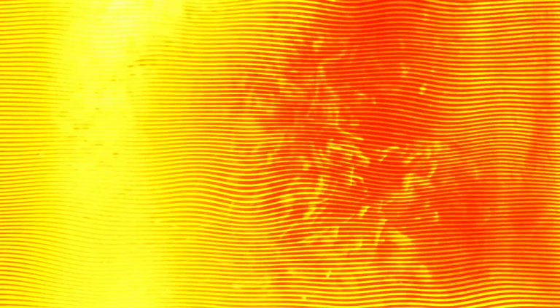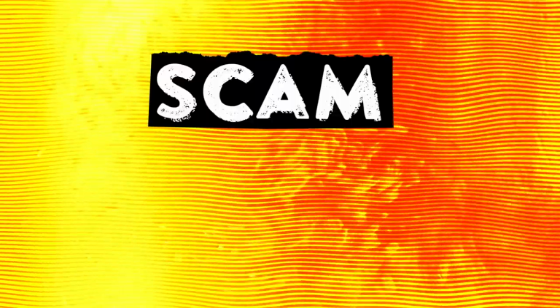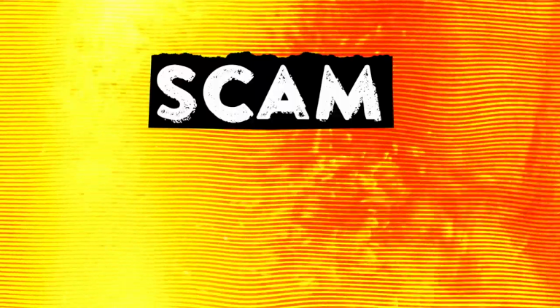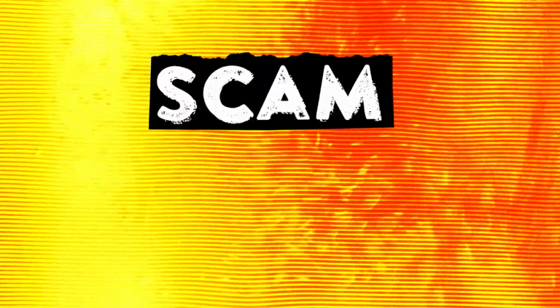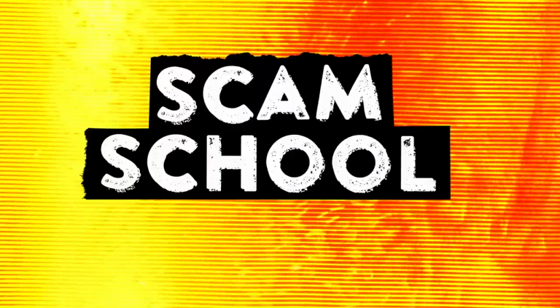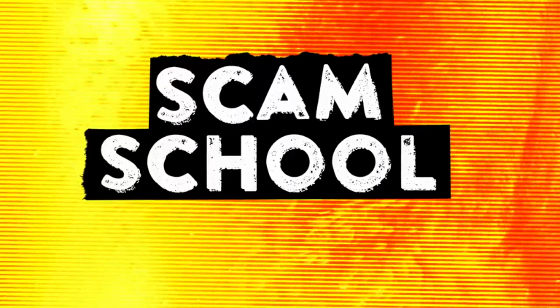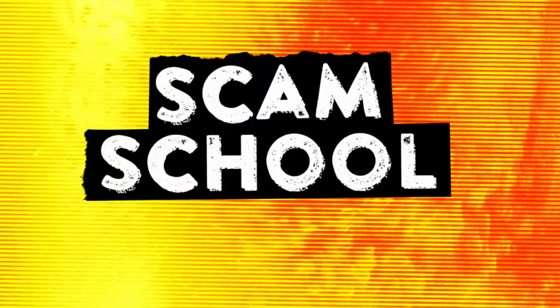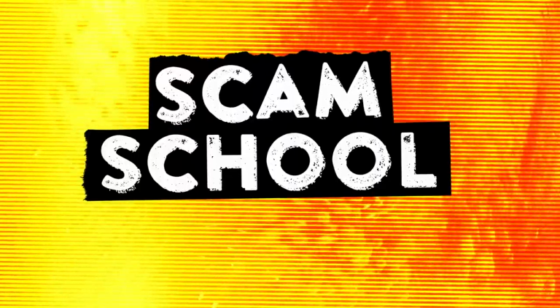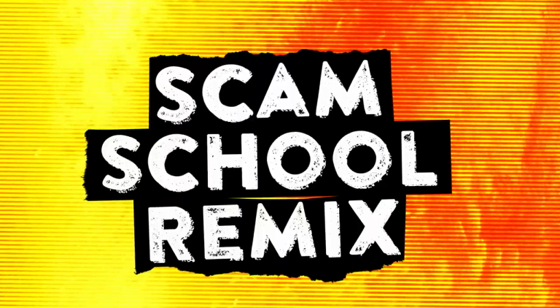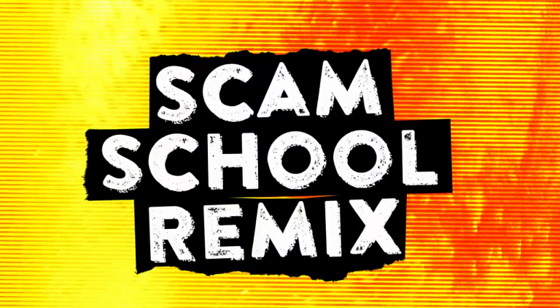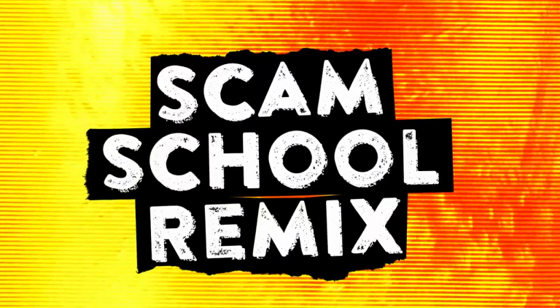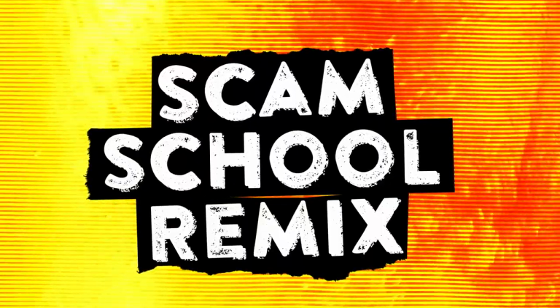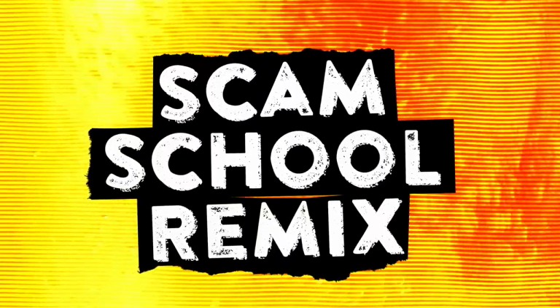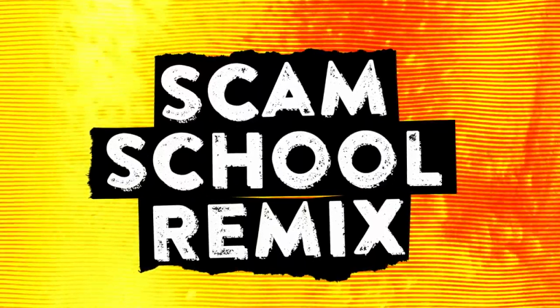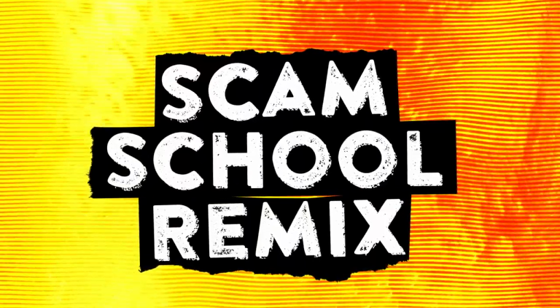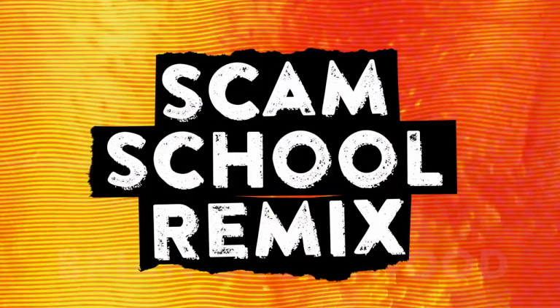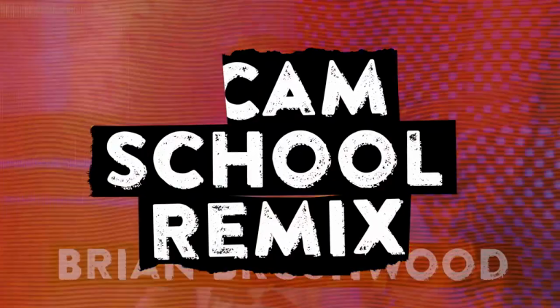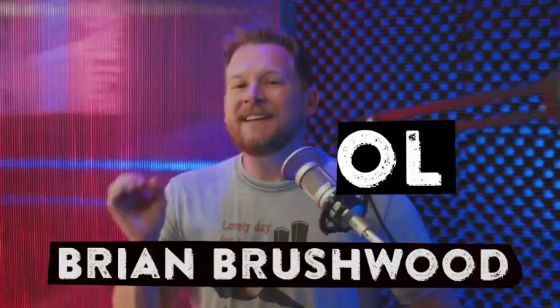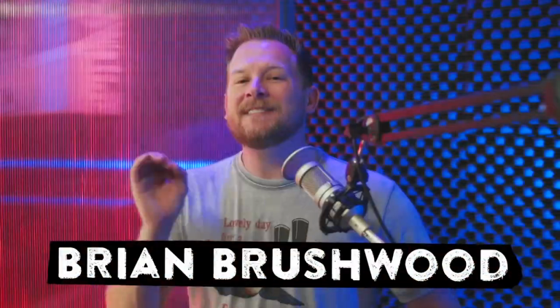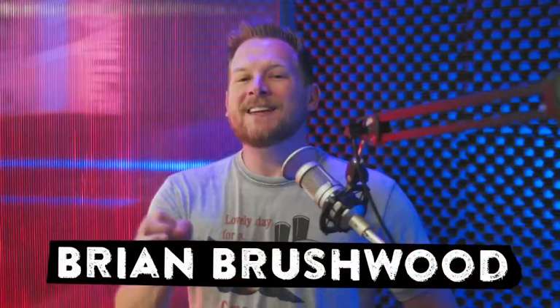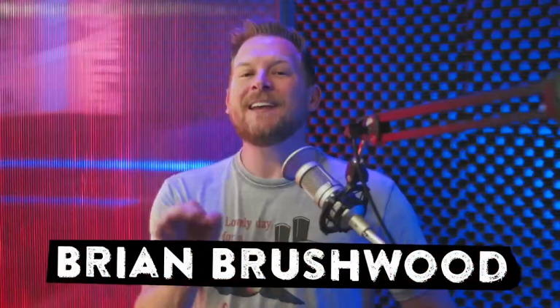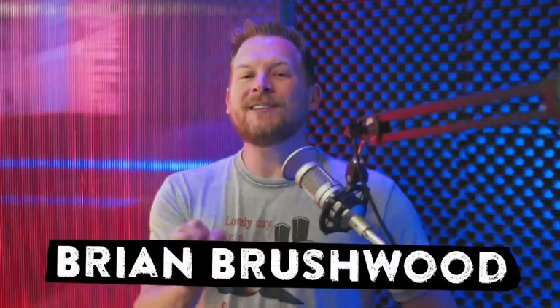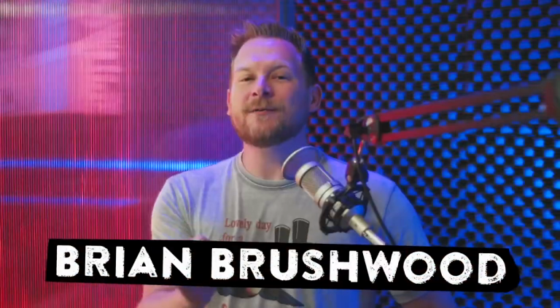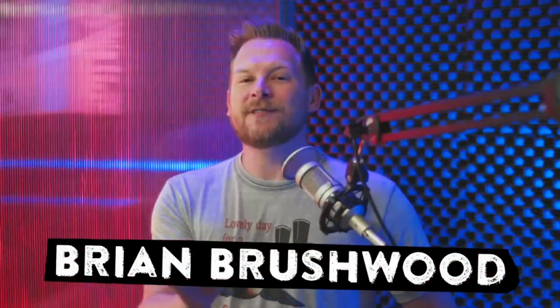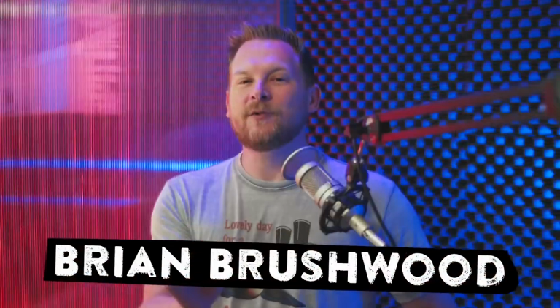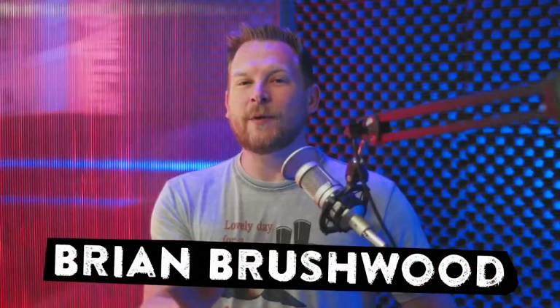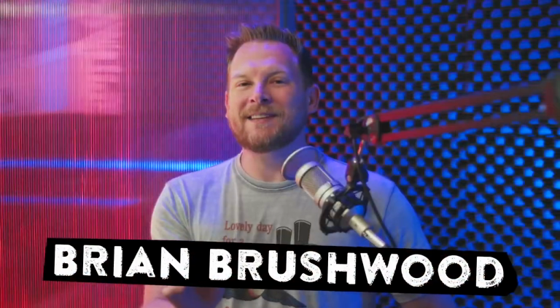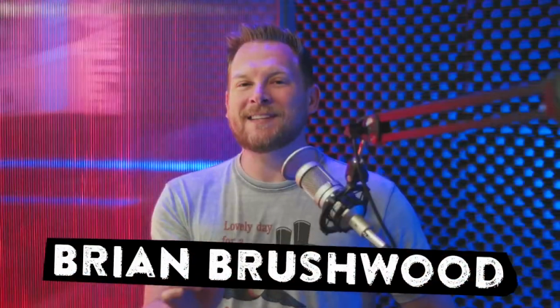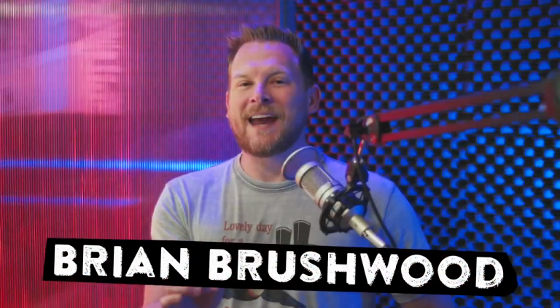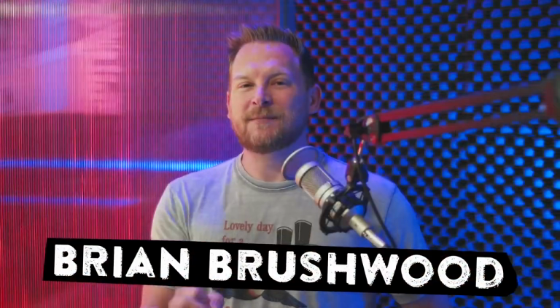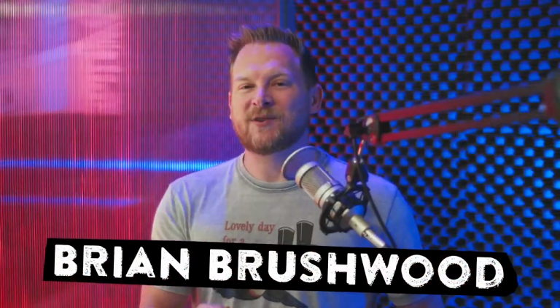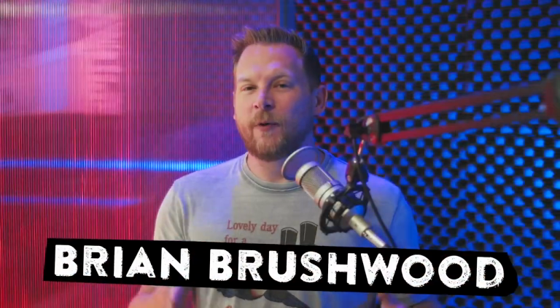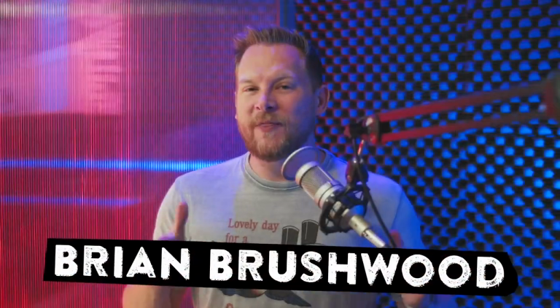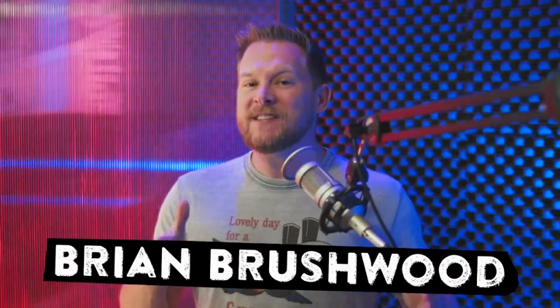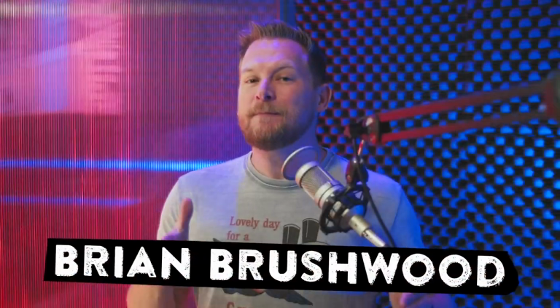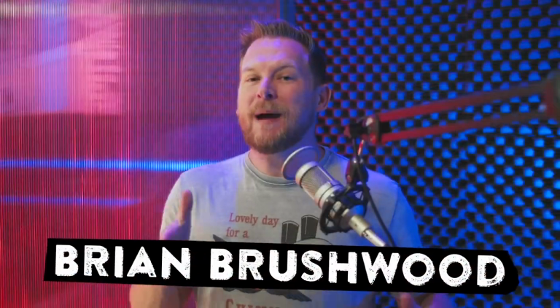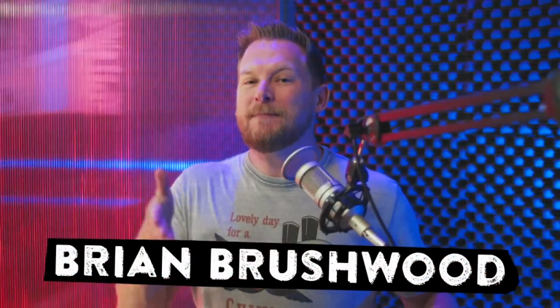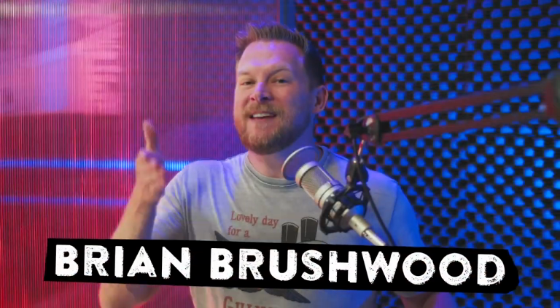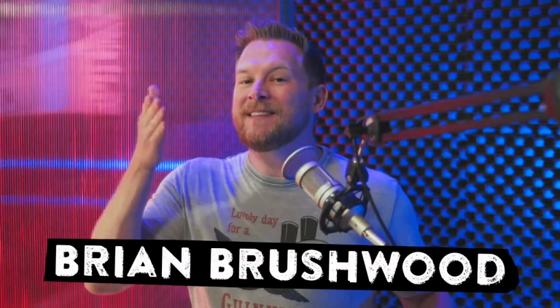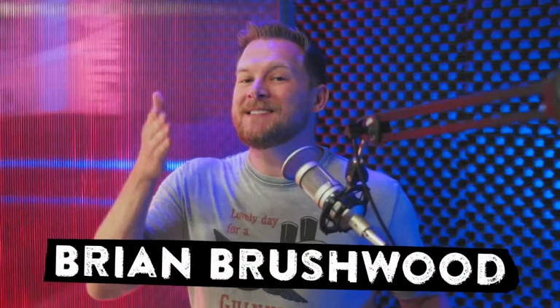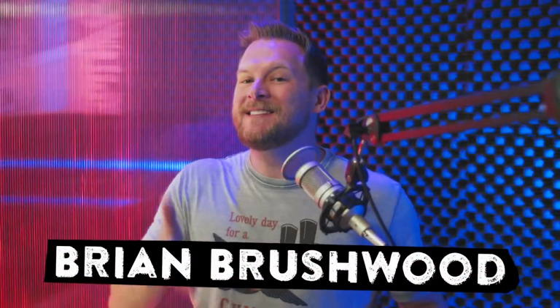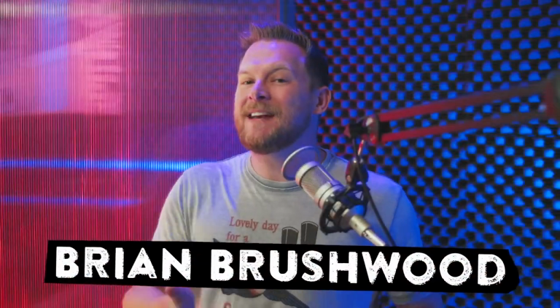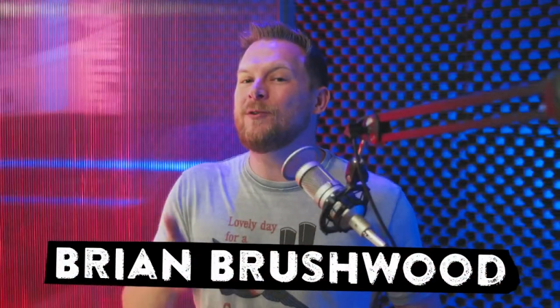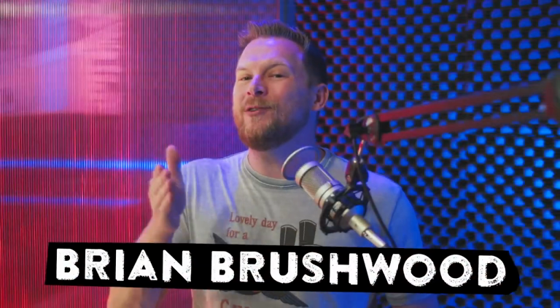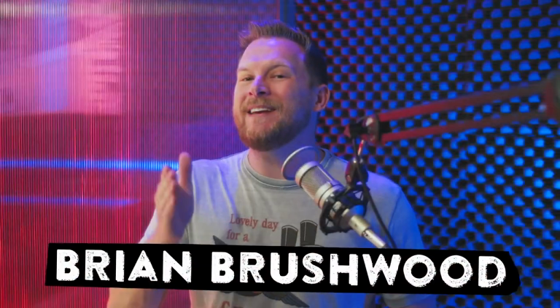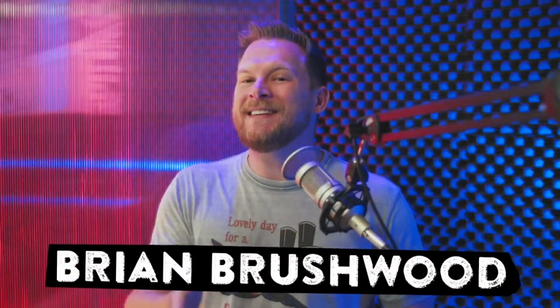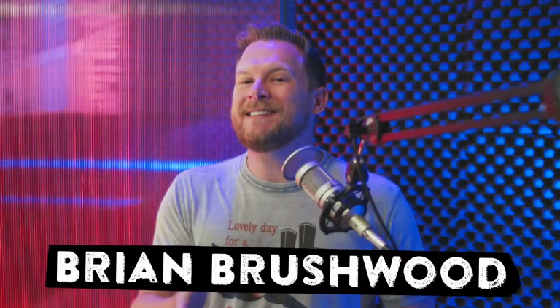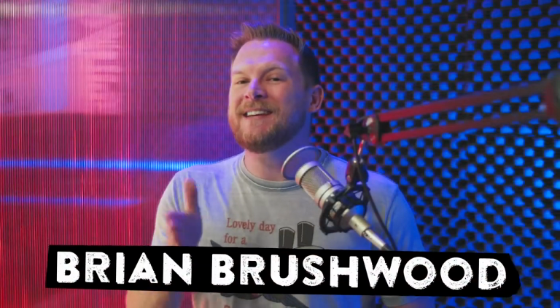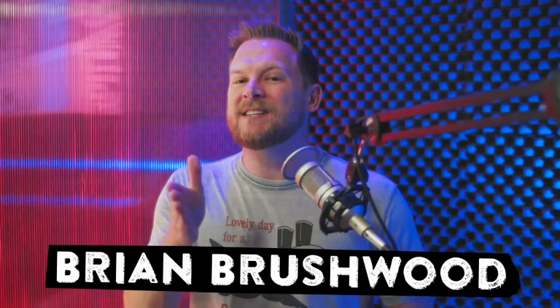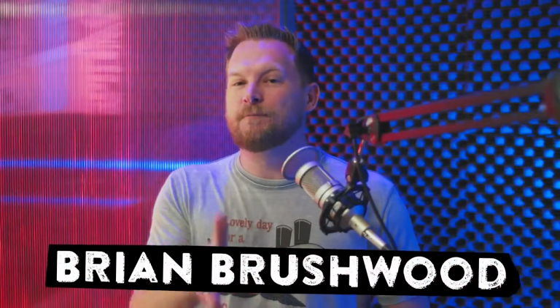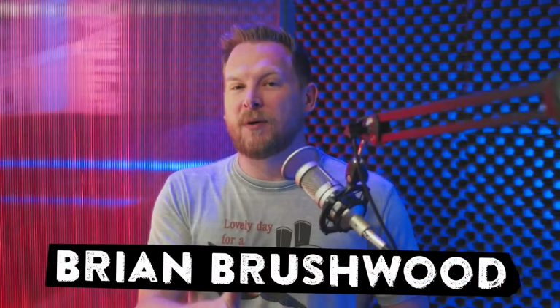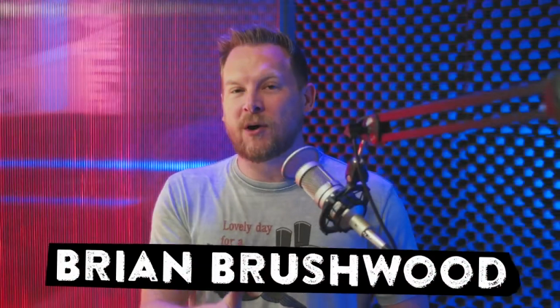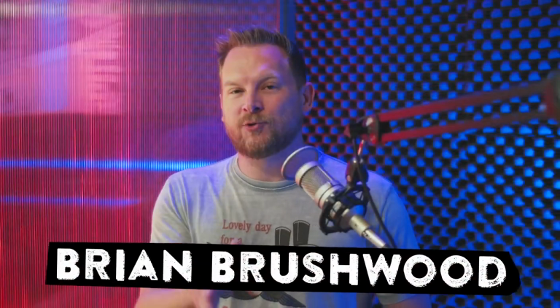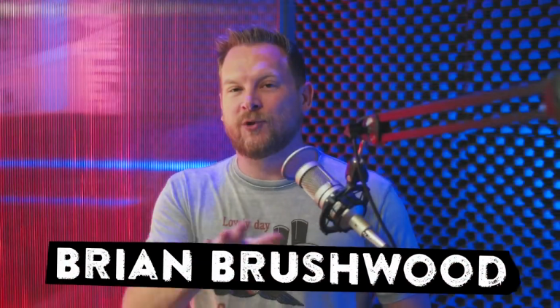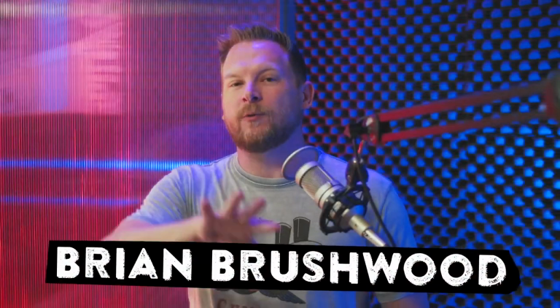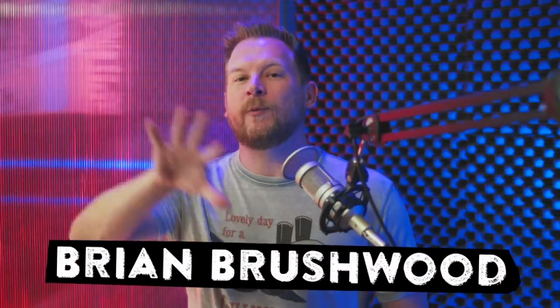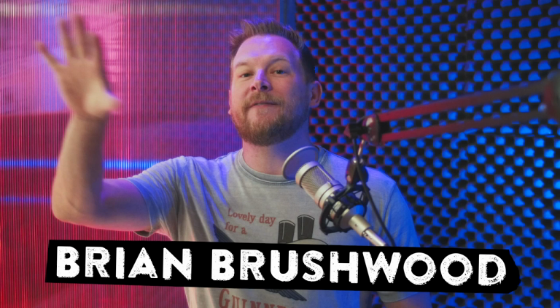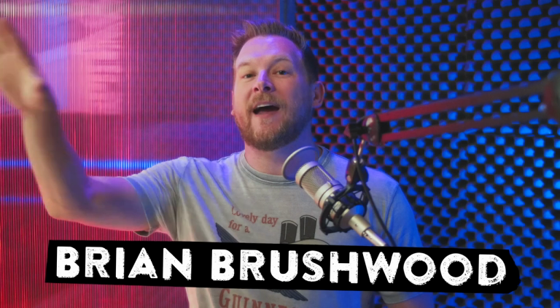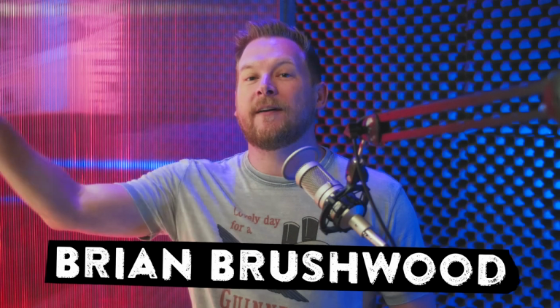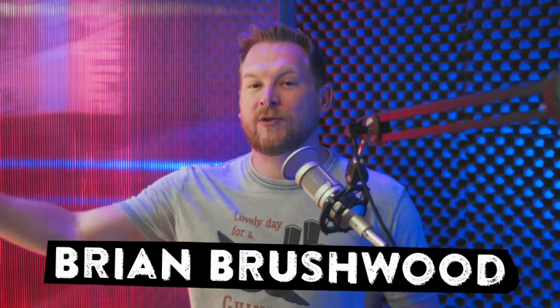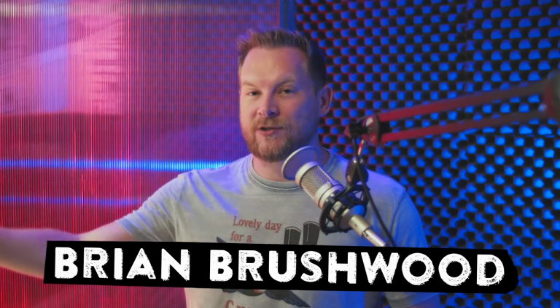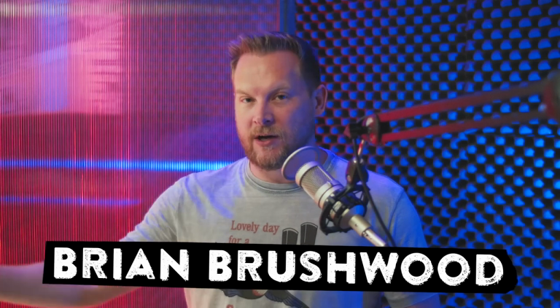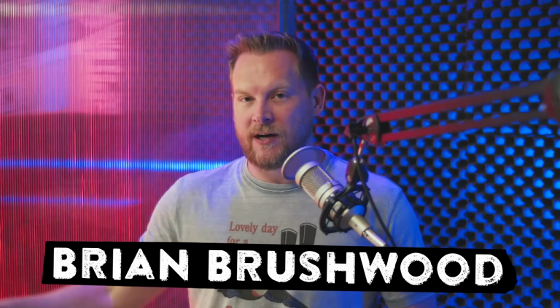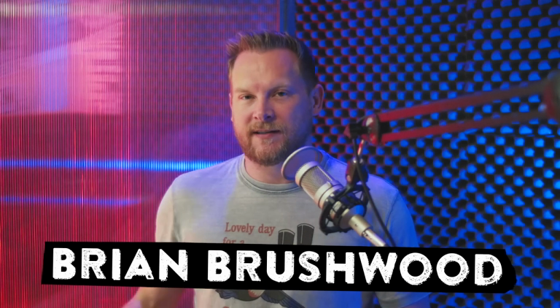Scam School Remix! In 10 years of doing Scam School, this might be the single easiest bar trick we've ever taught.